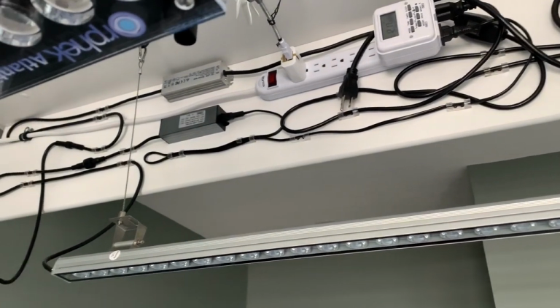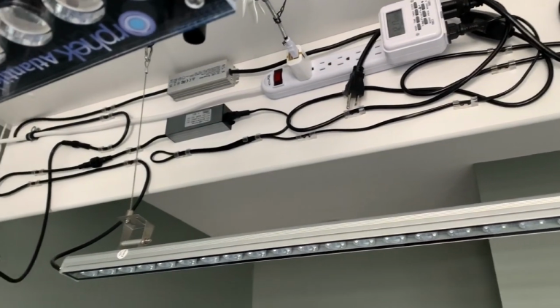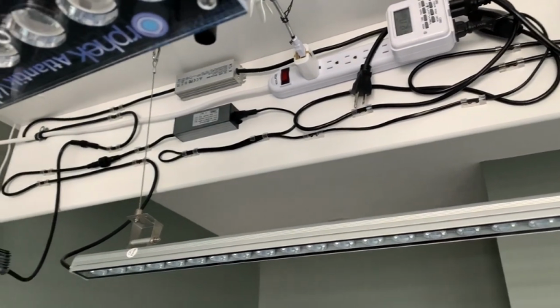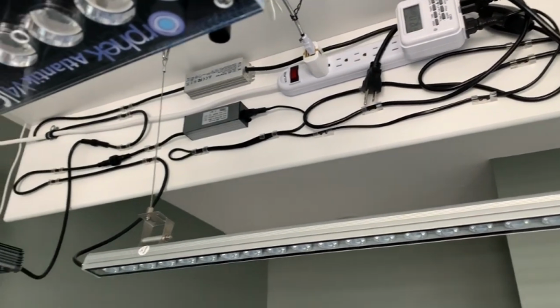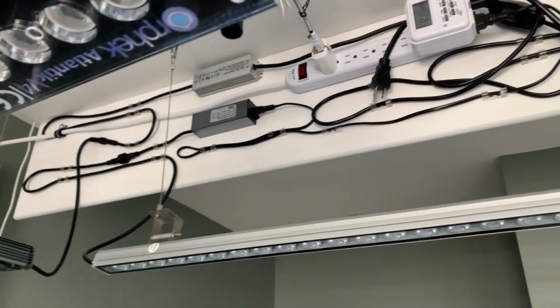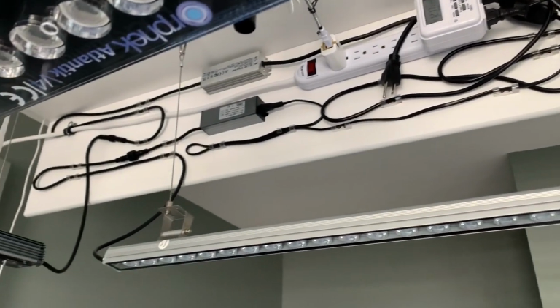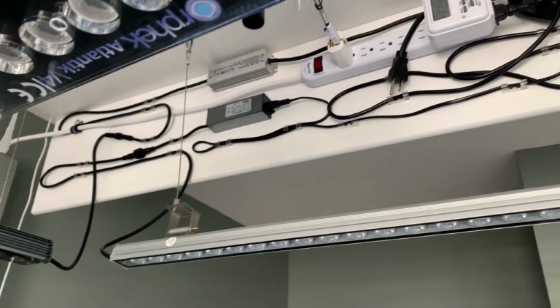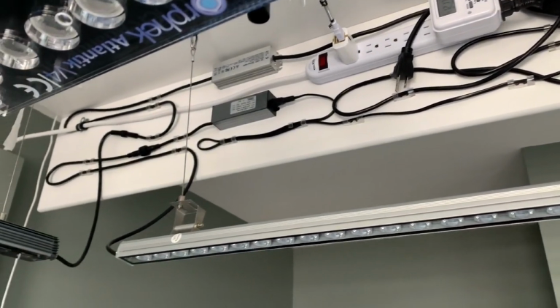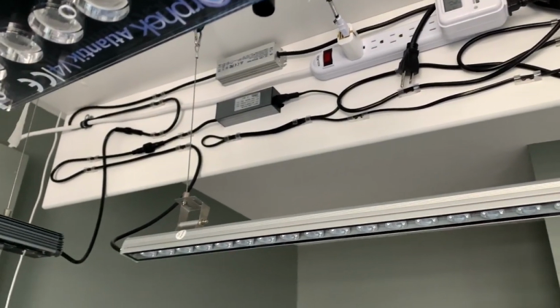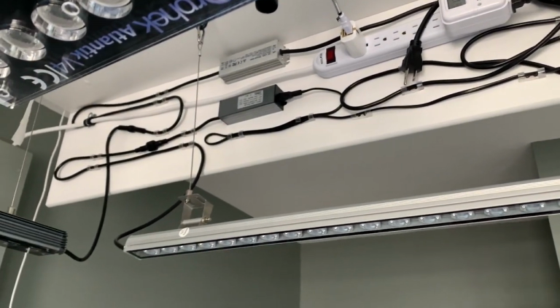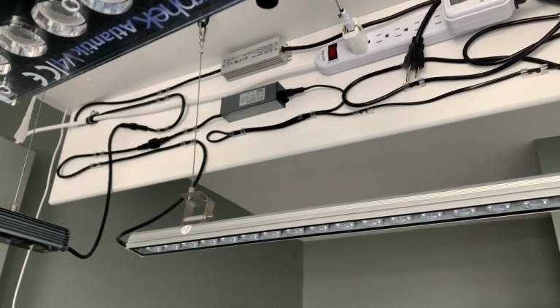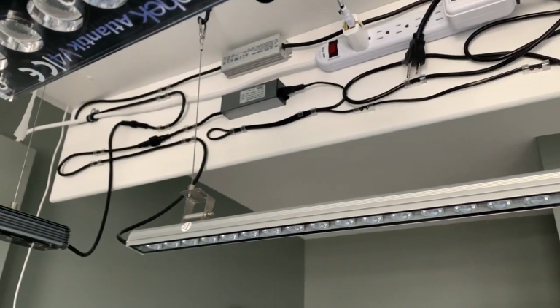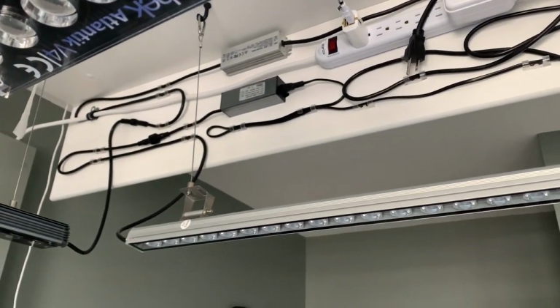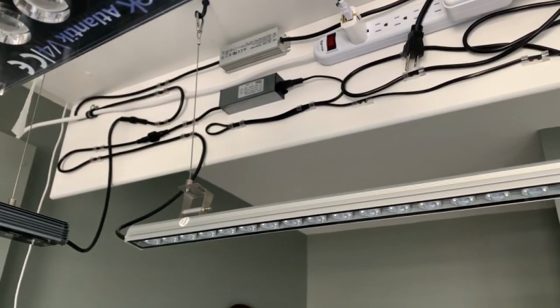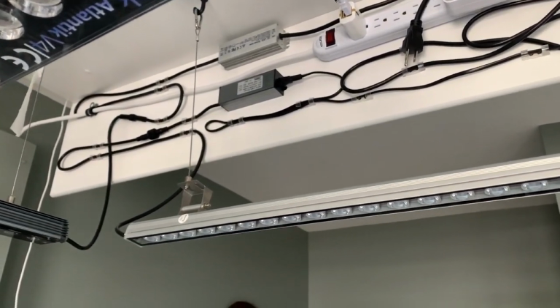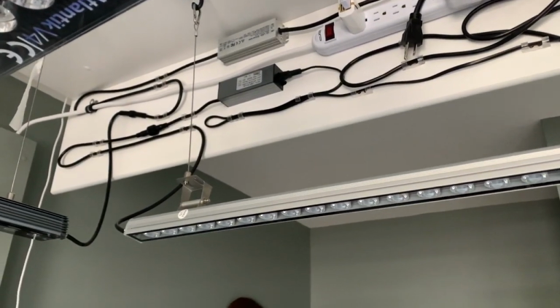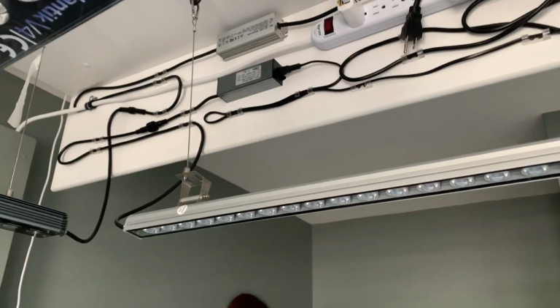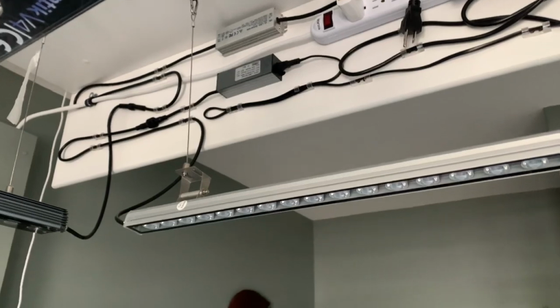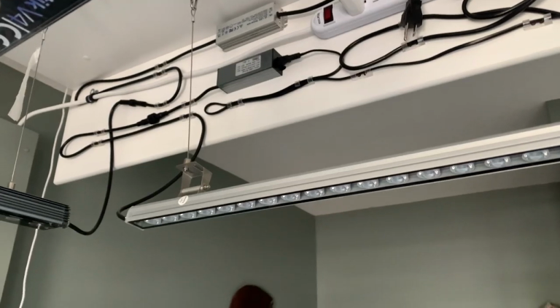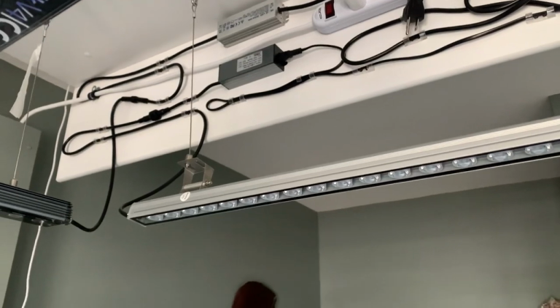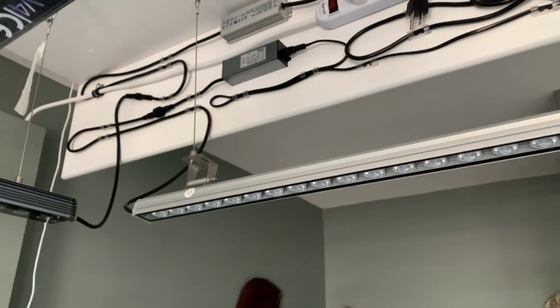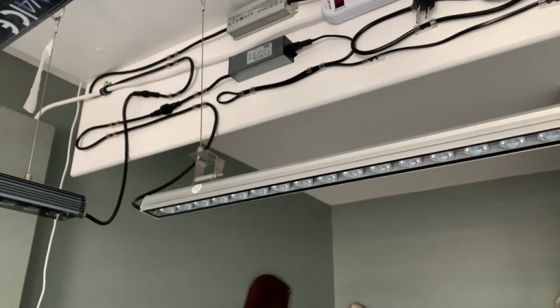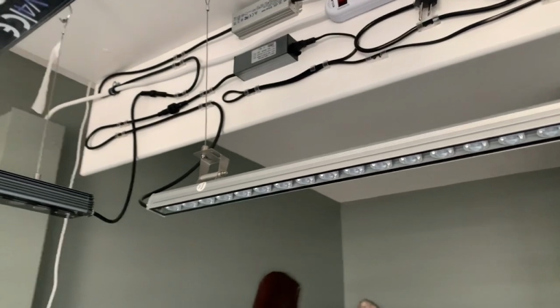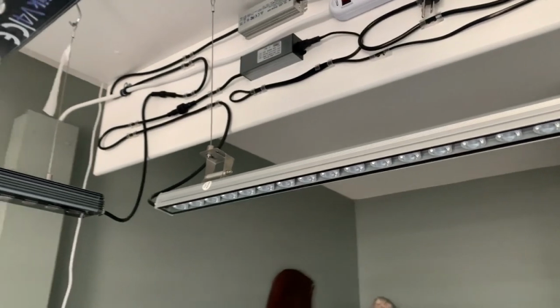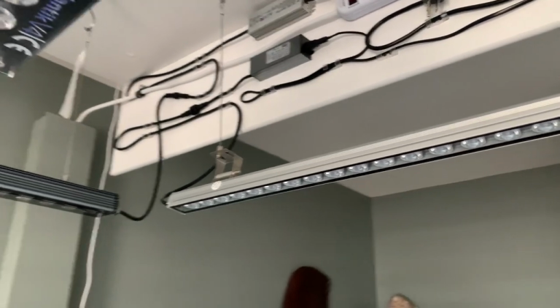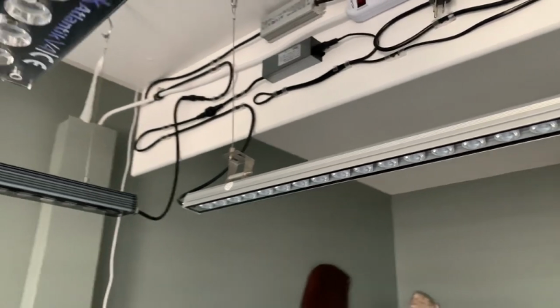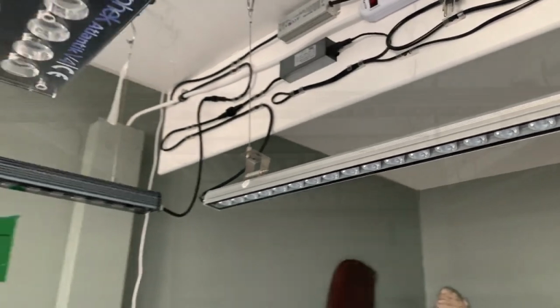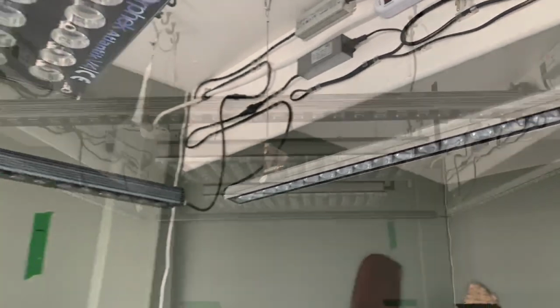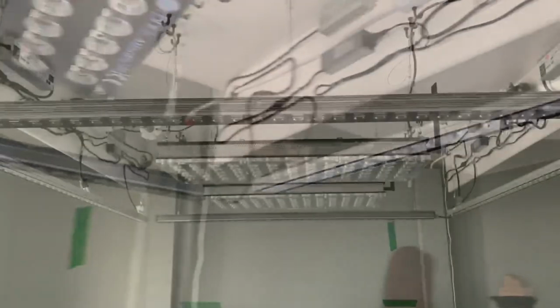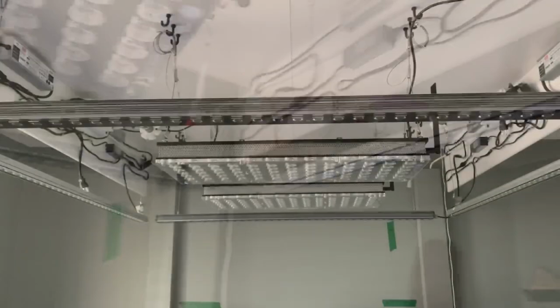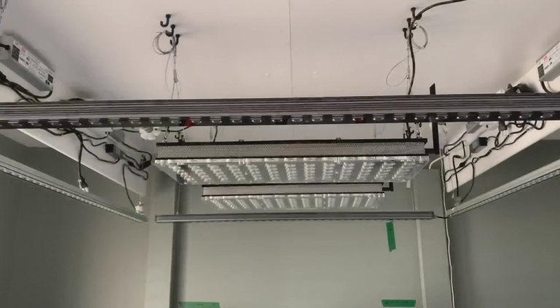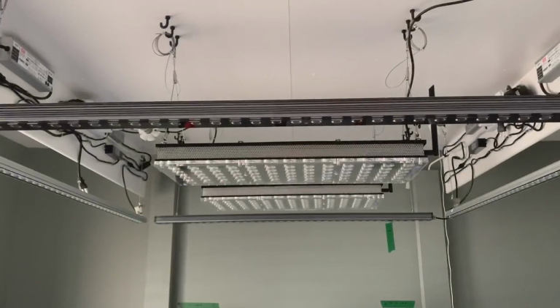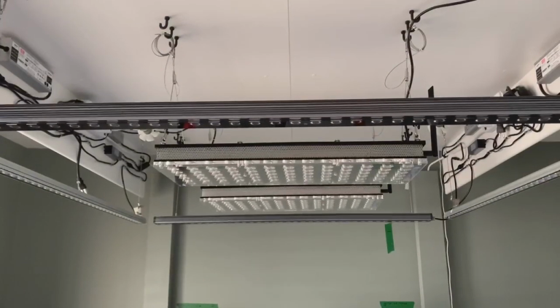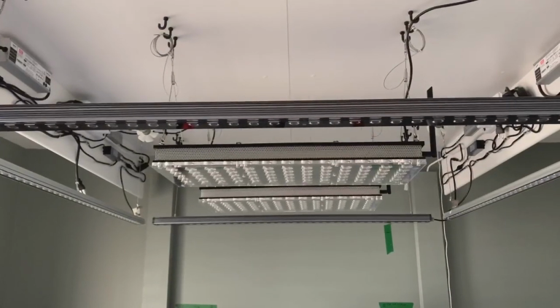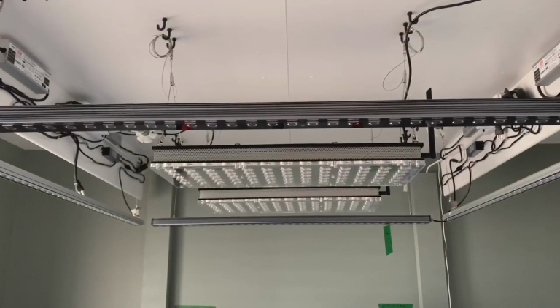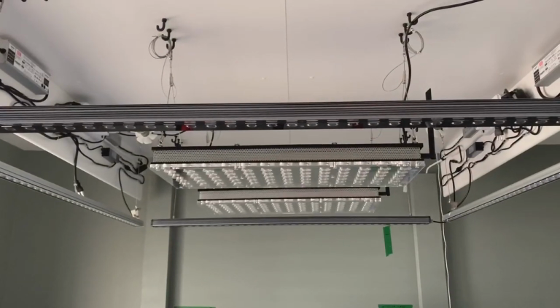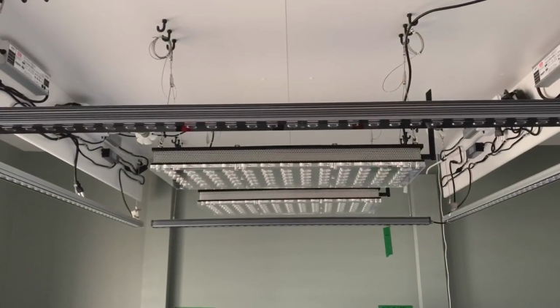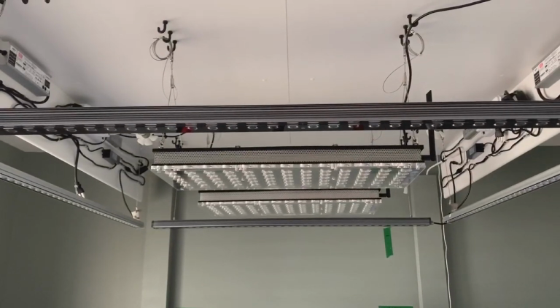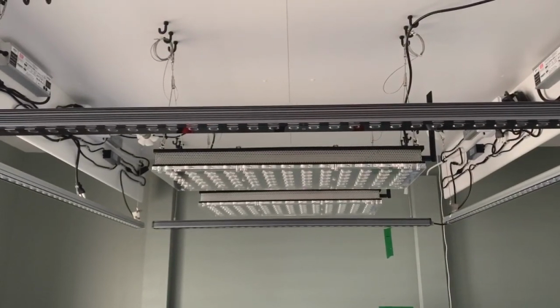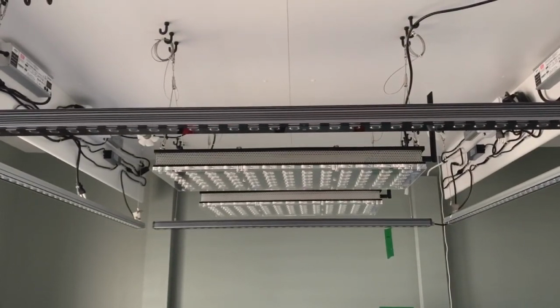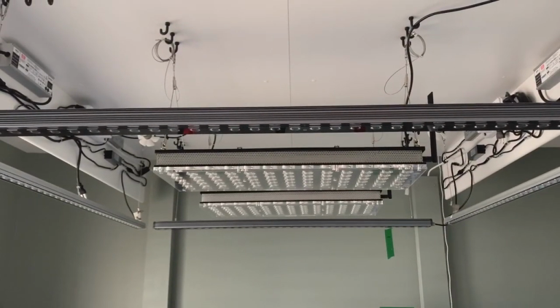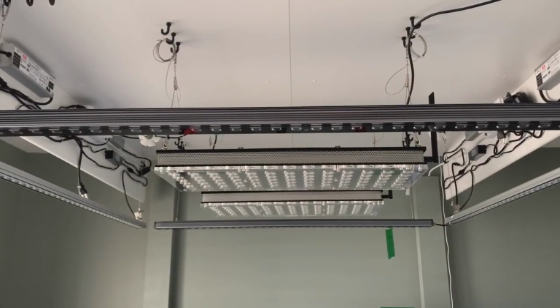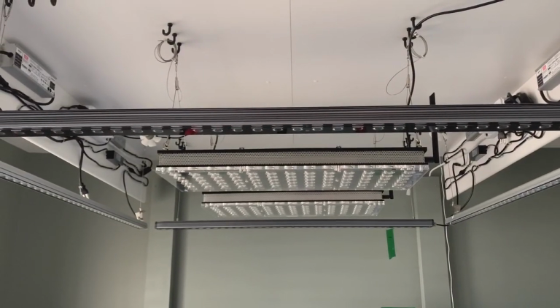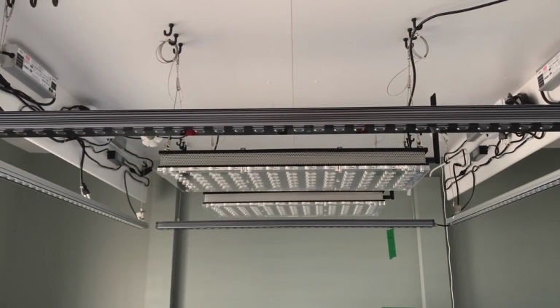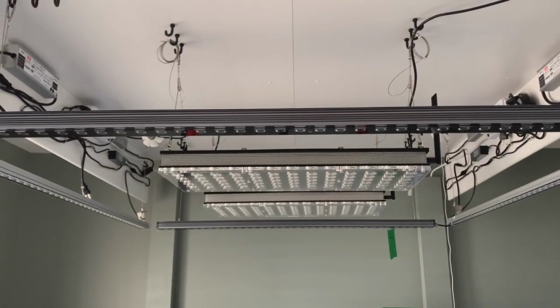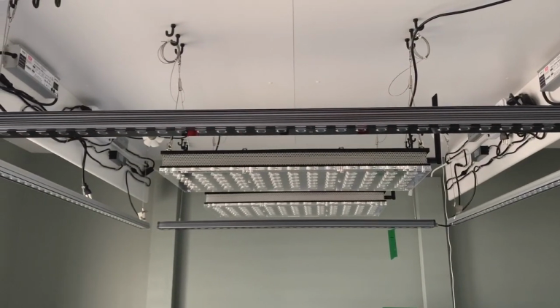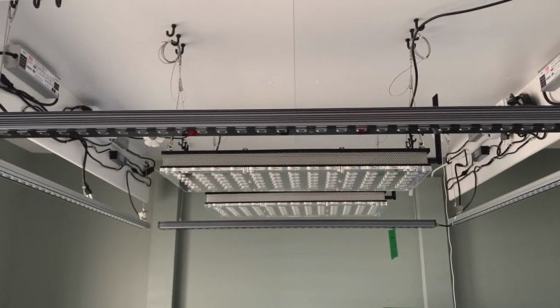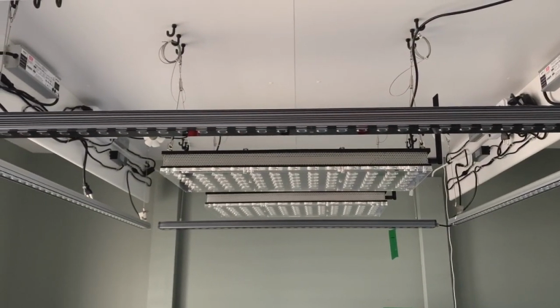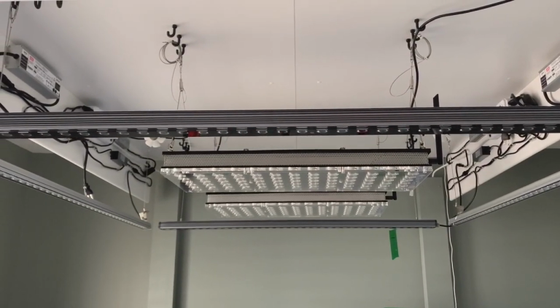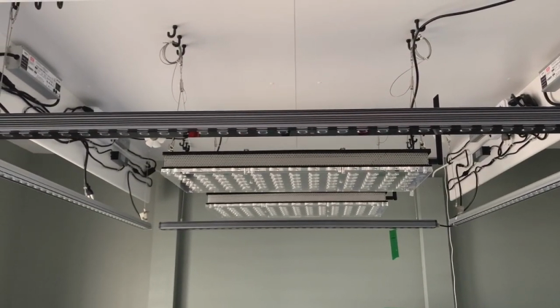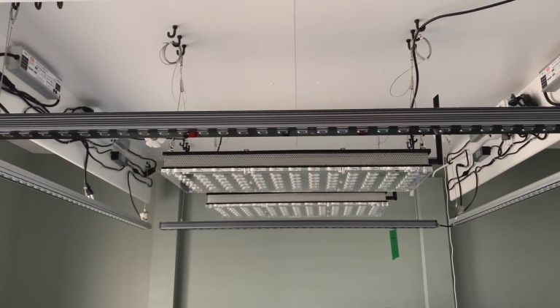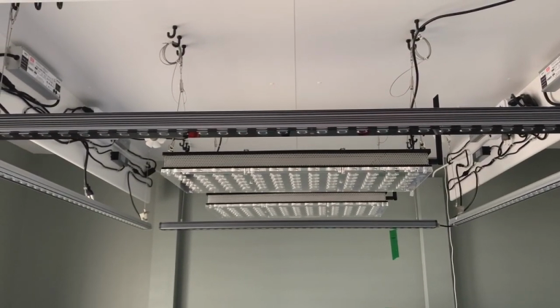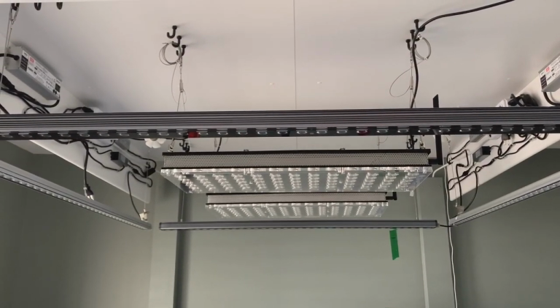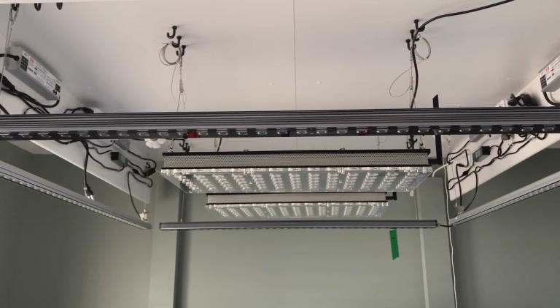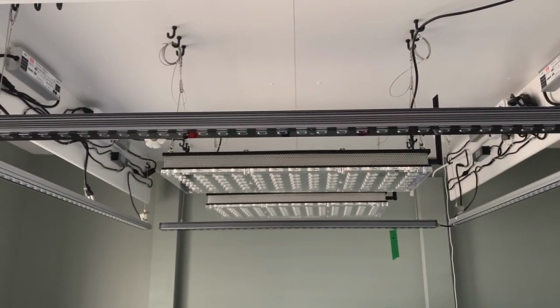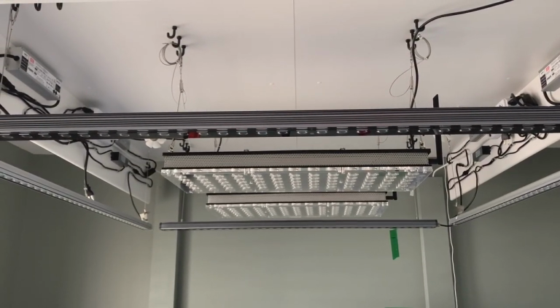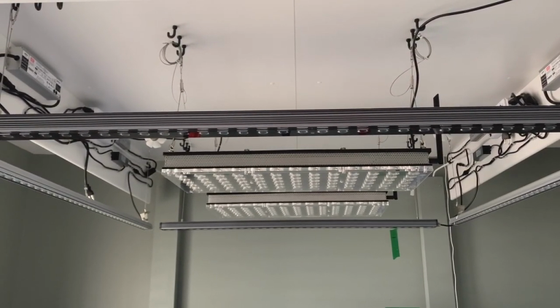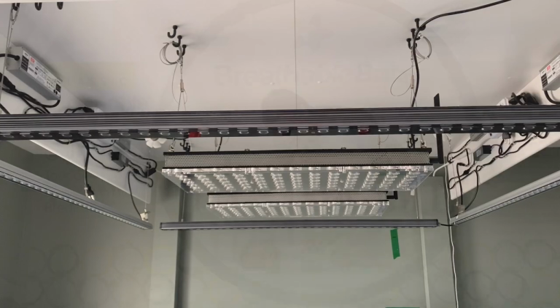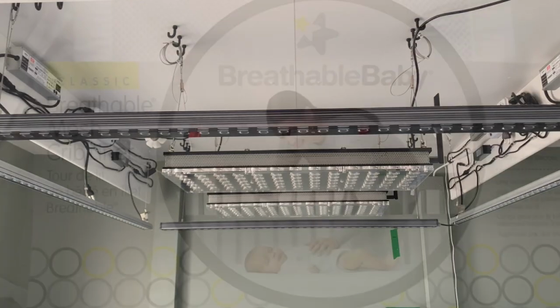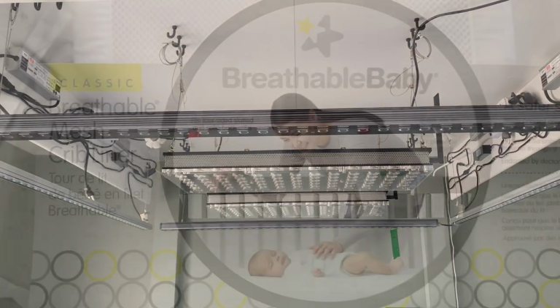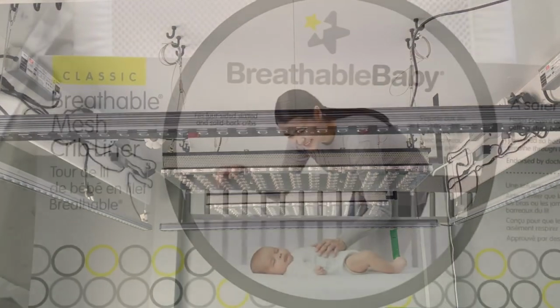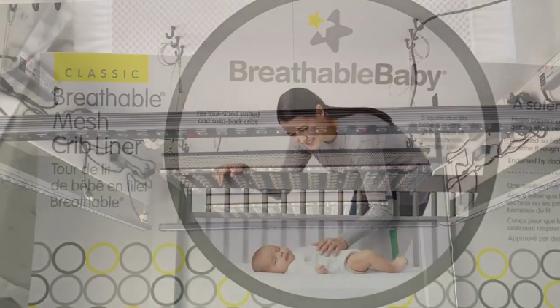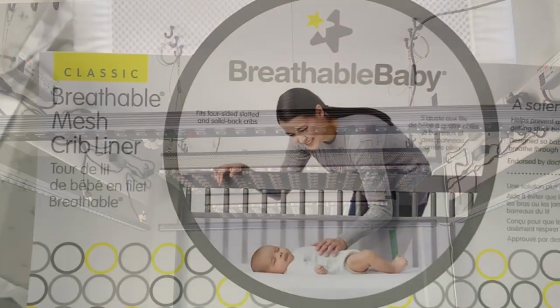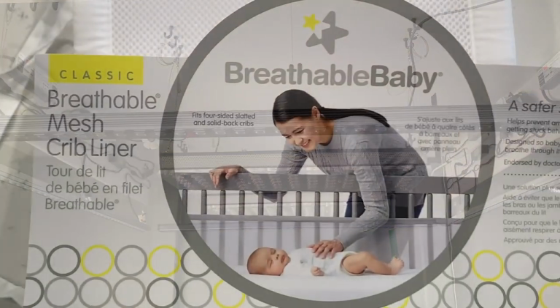It was a couple days worth of work to get all of these cables neatly put up and organized, but we're not finished yet!